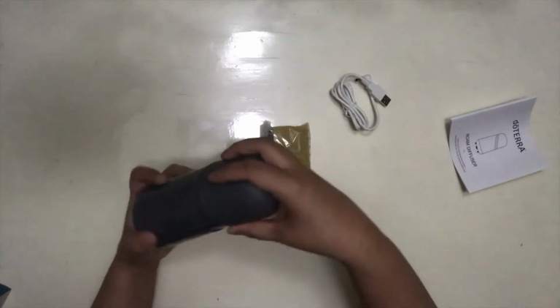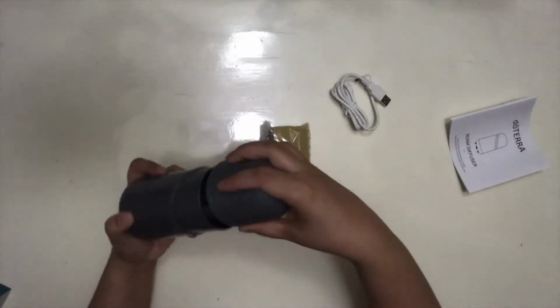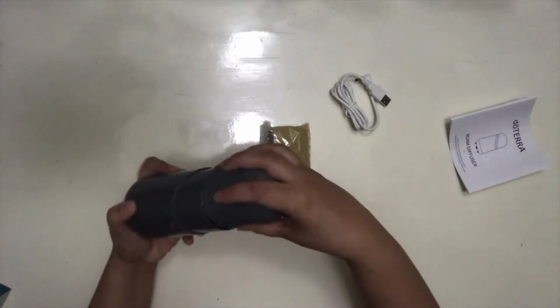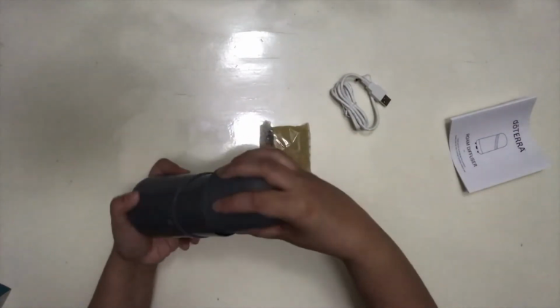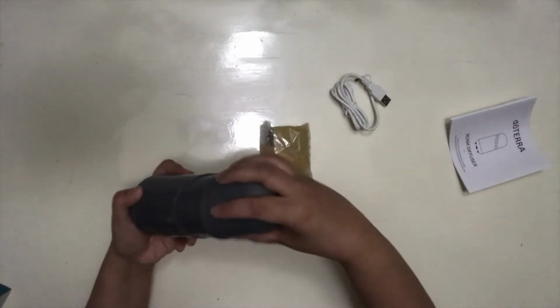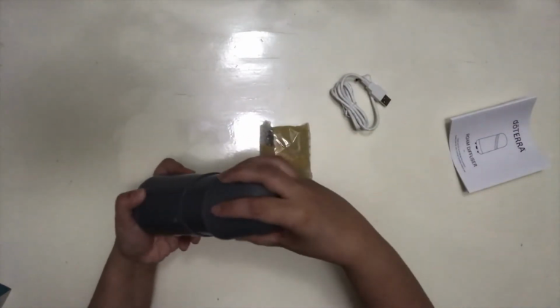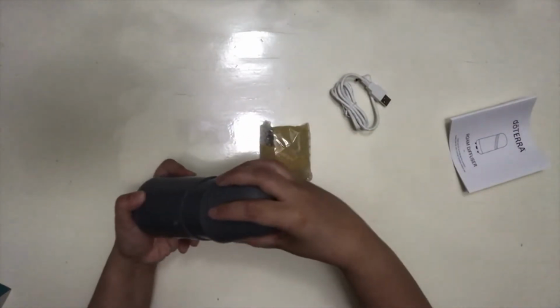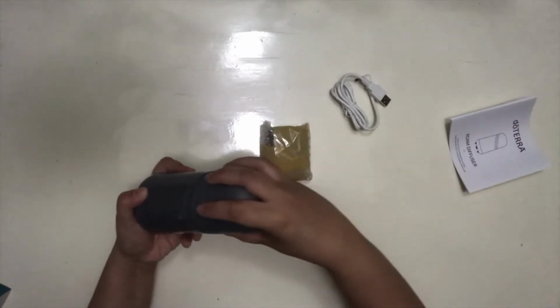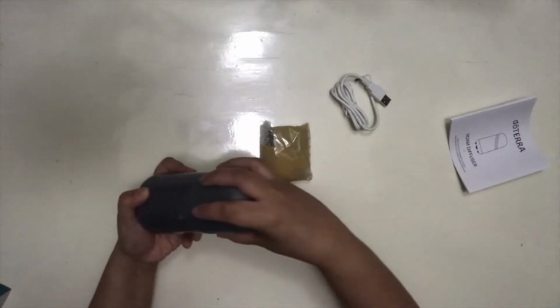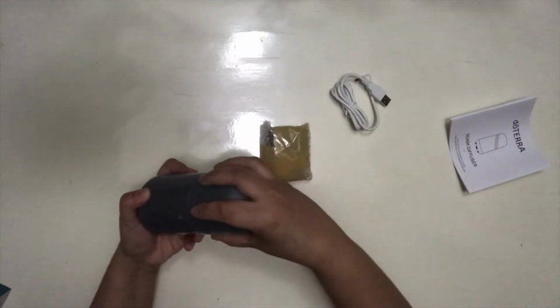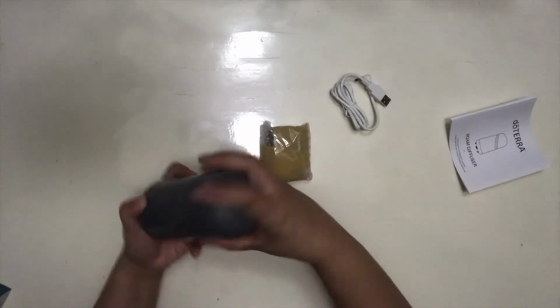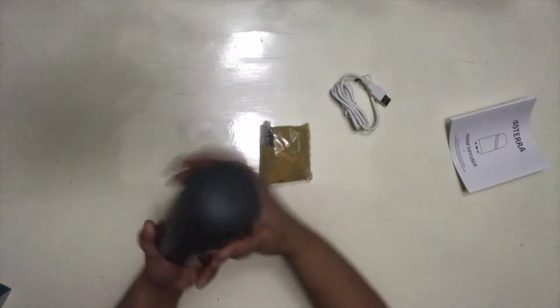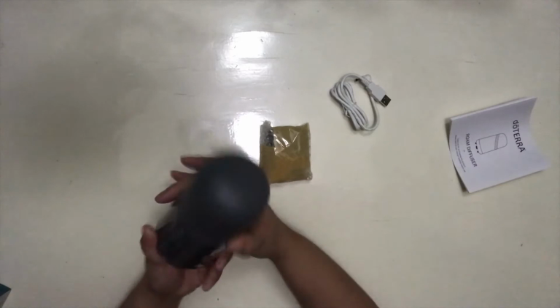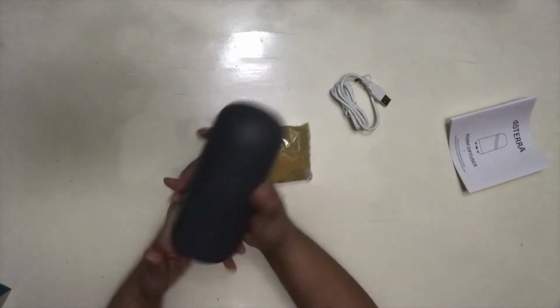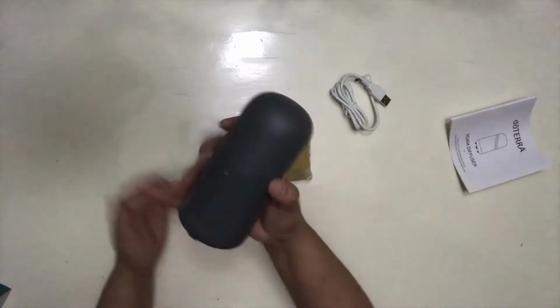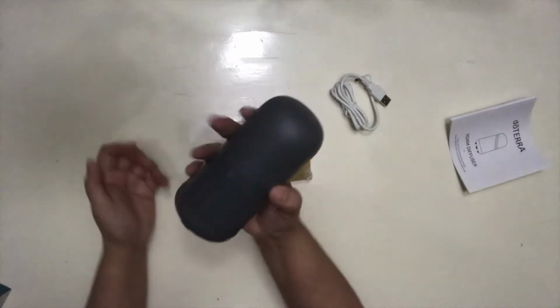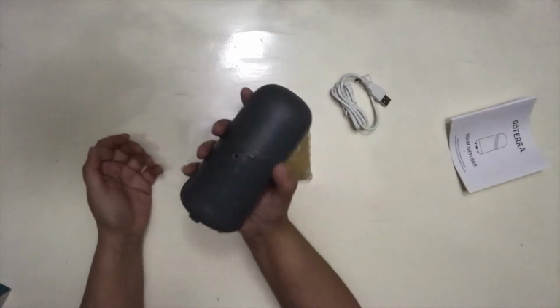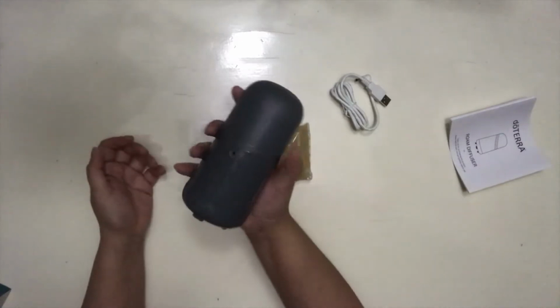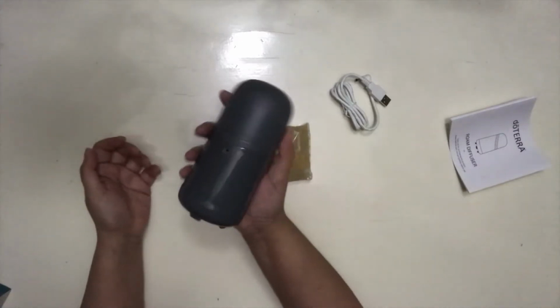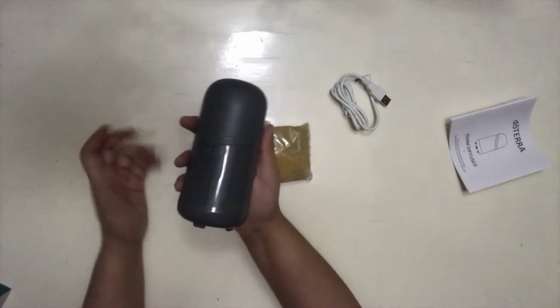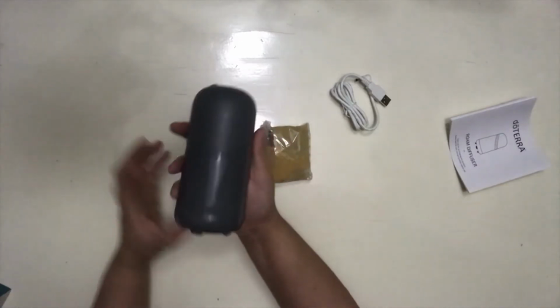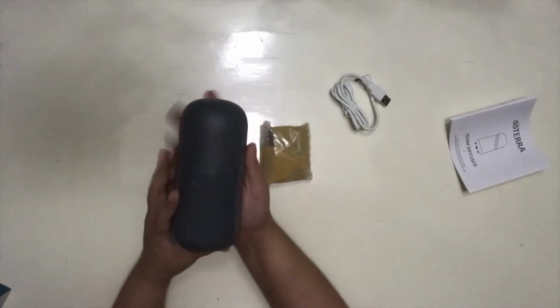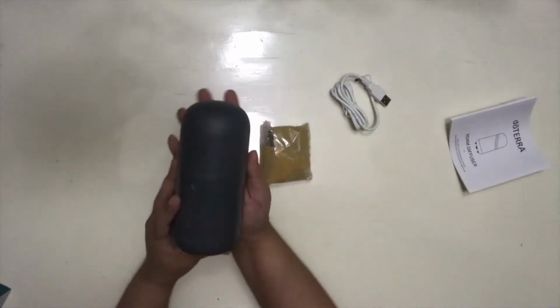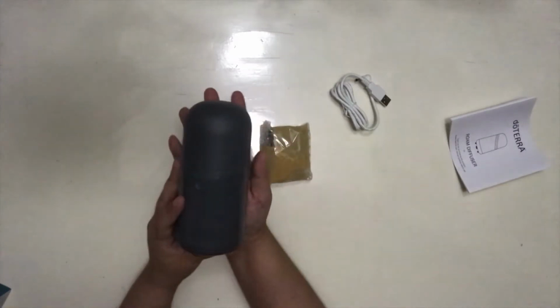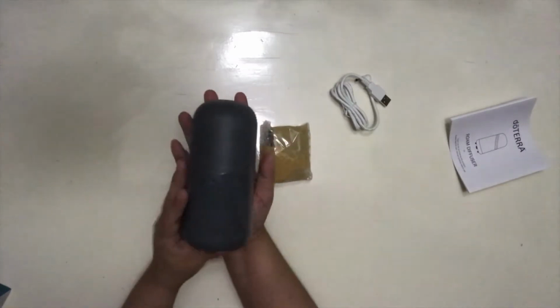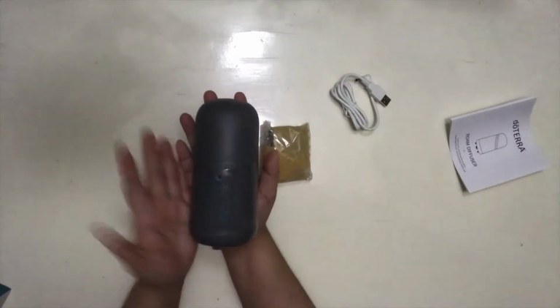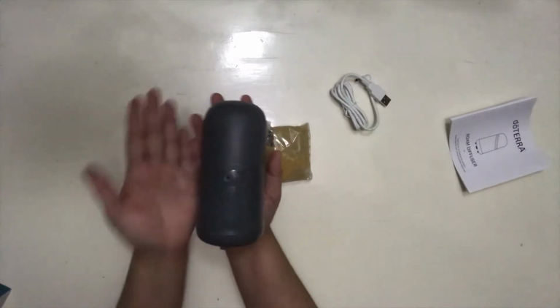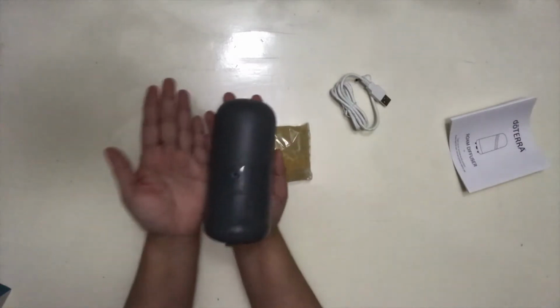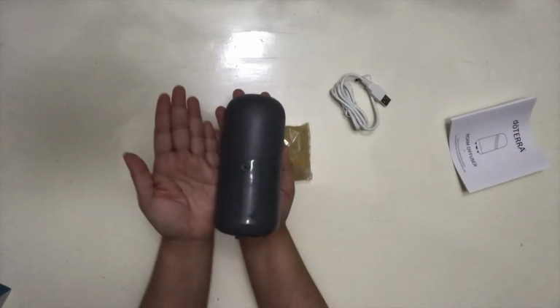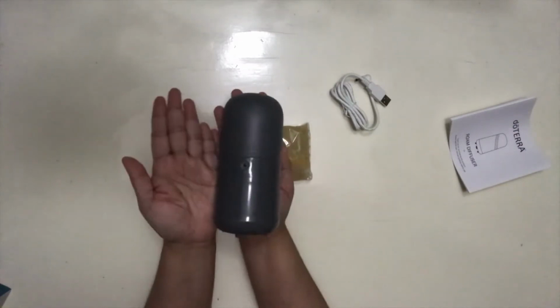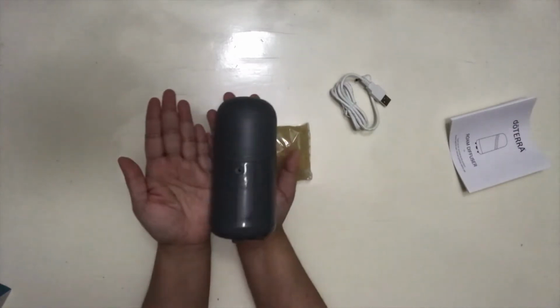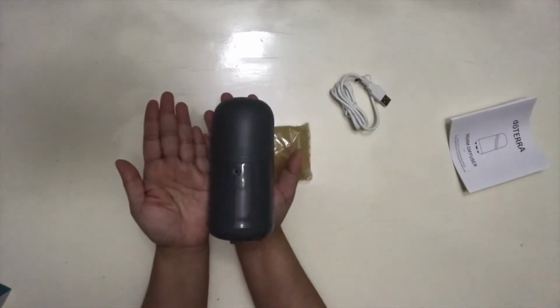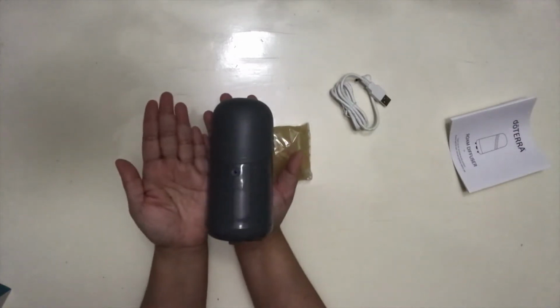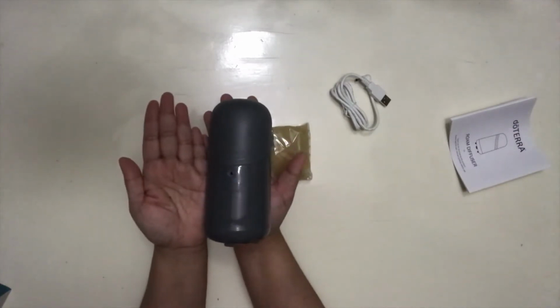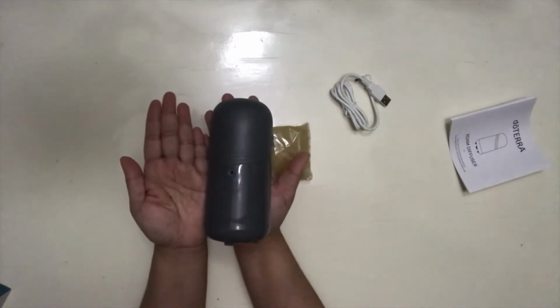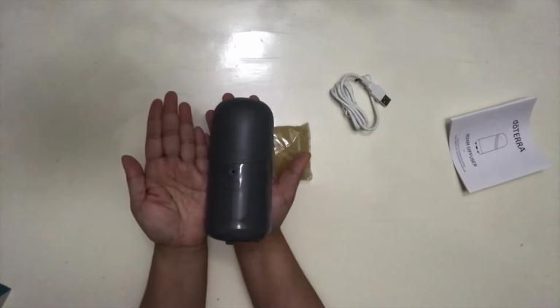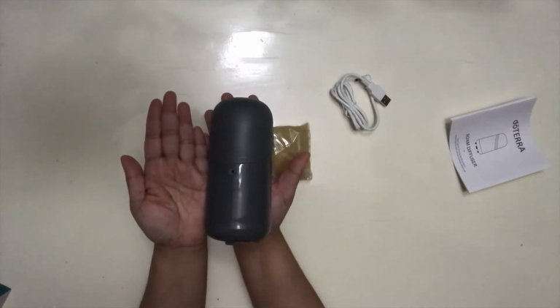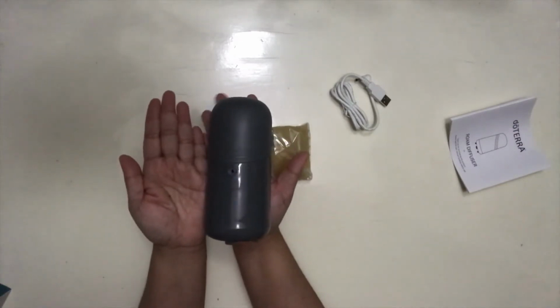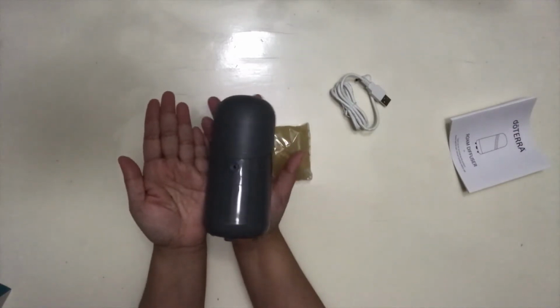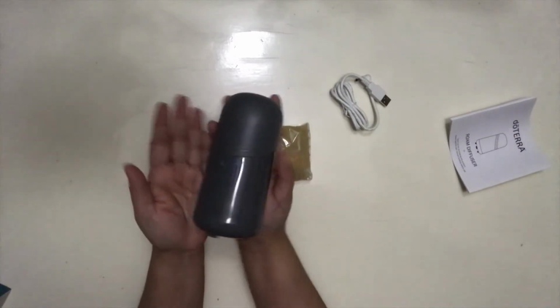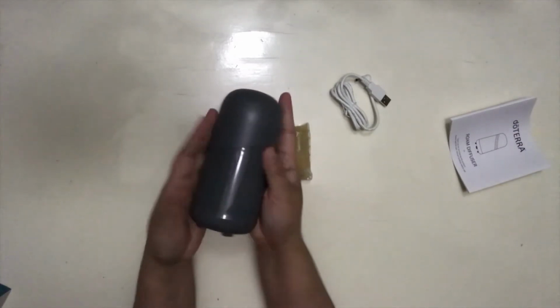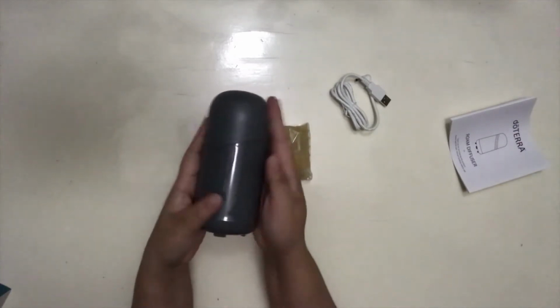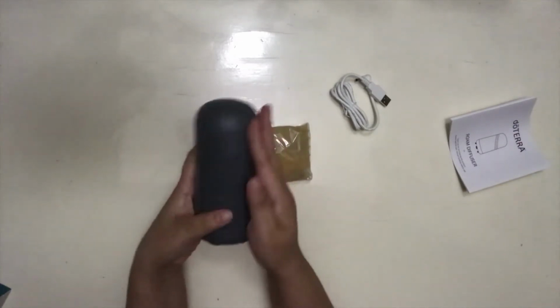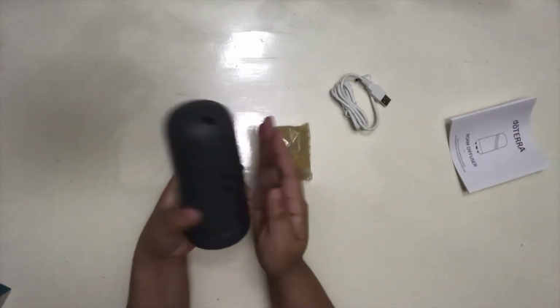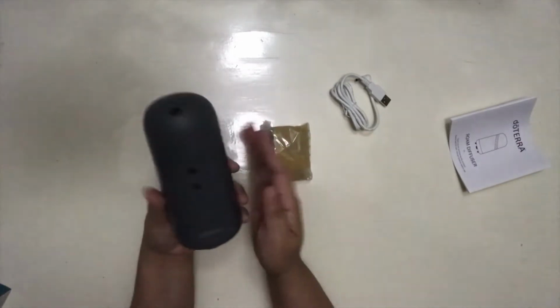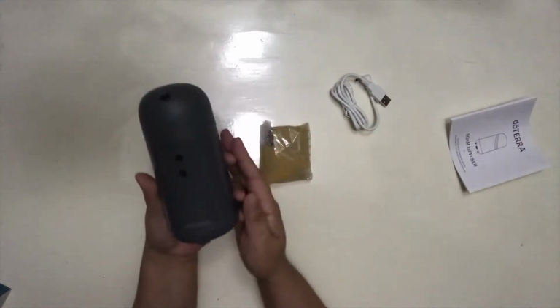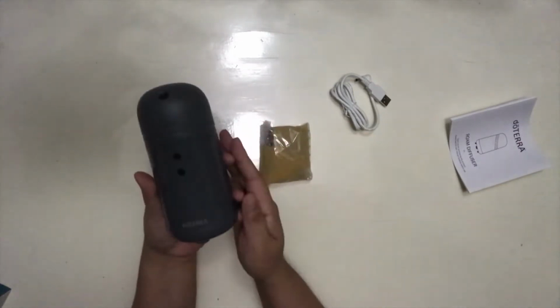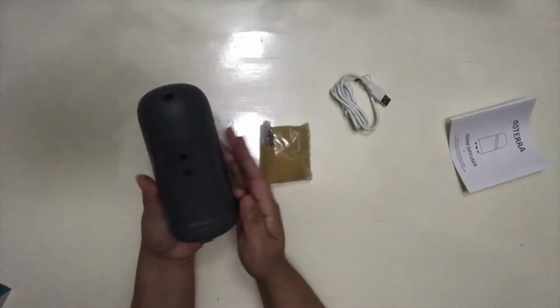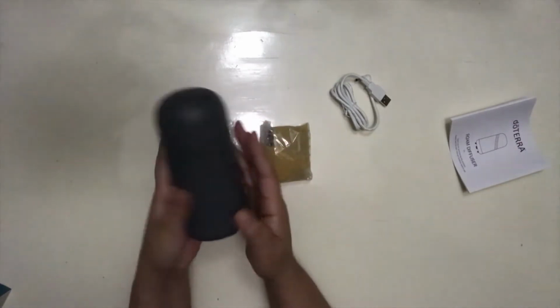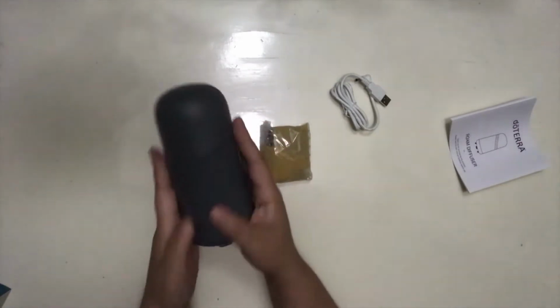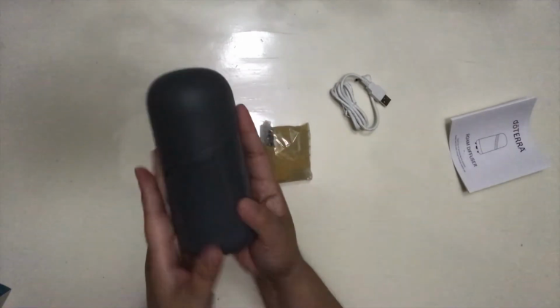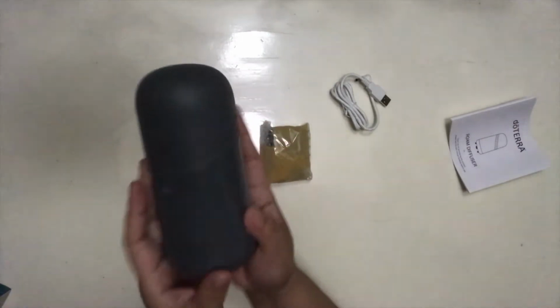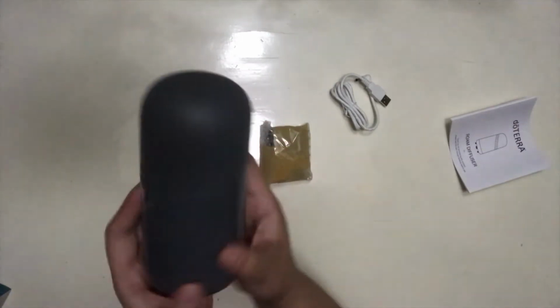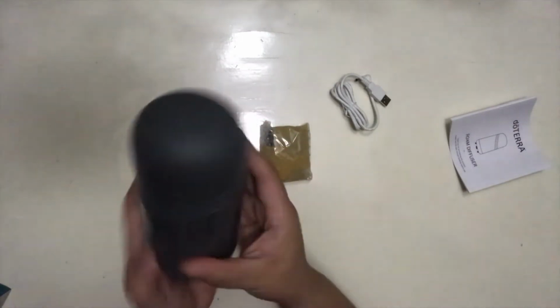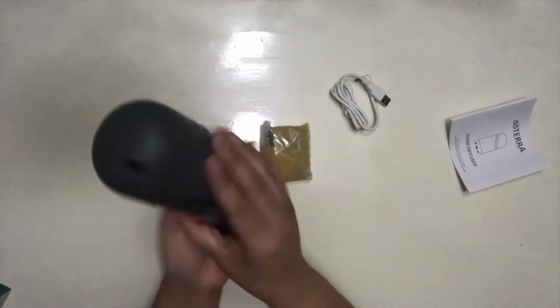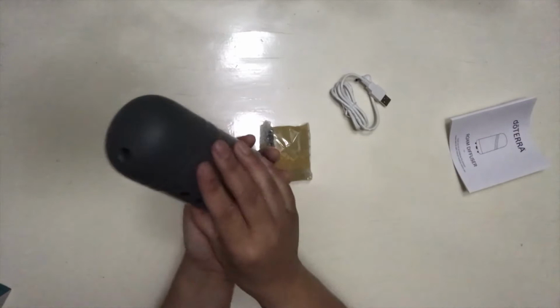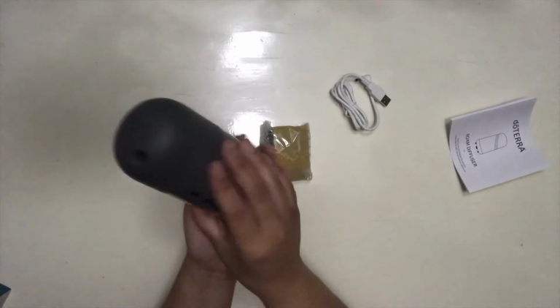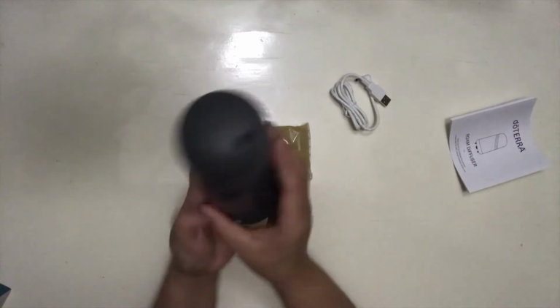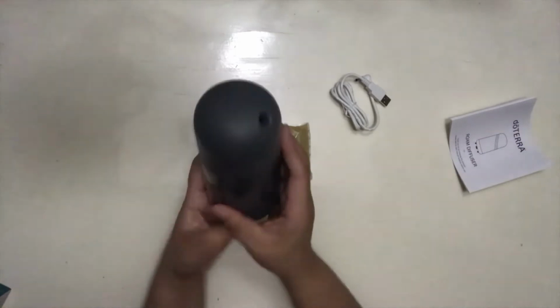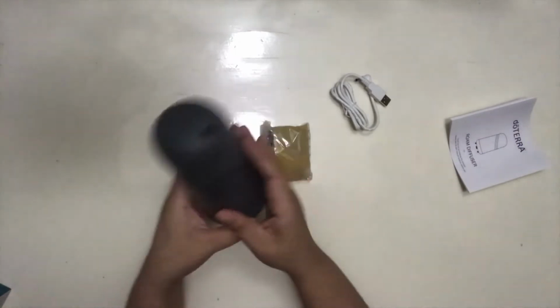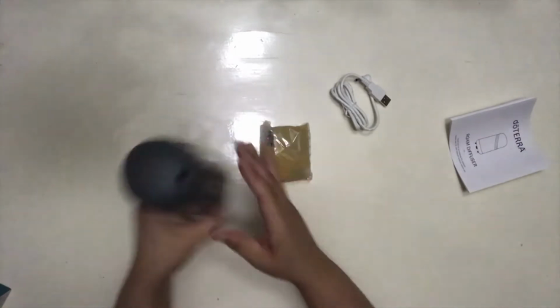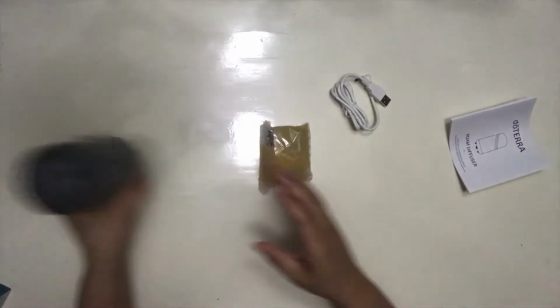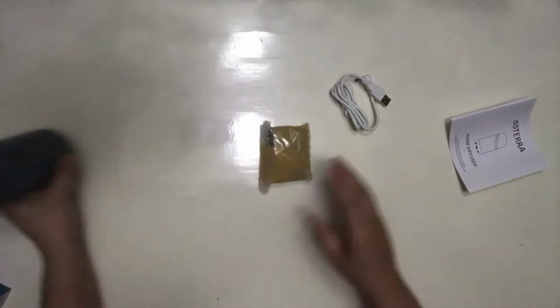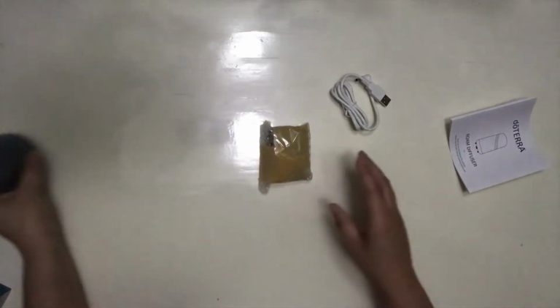Let's see if that is really portable. Look how small it is. That's how it looks like.